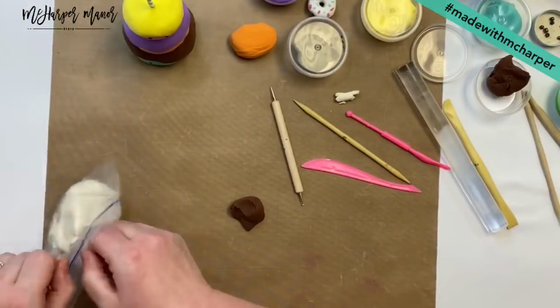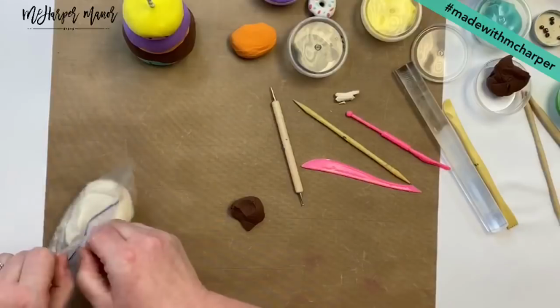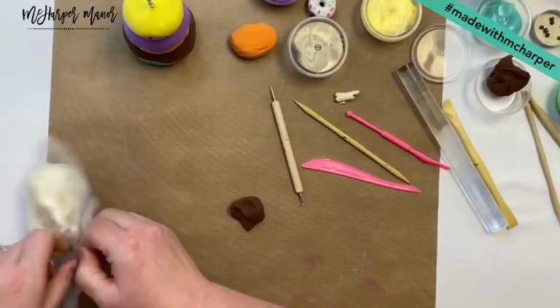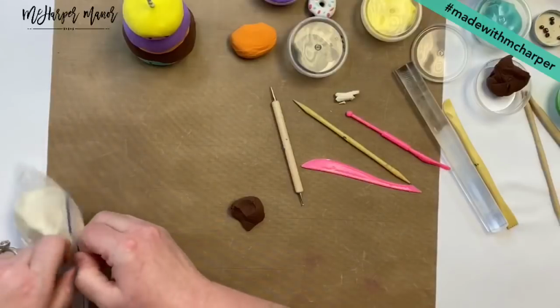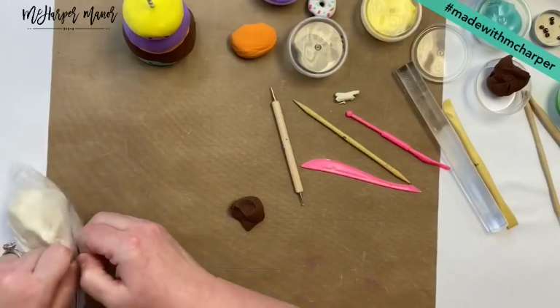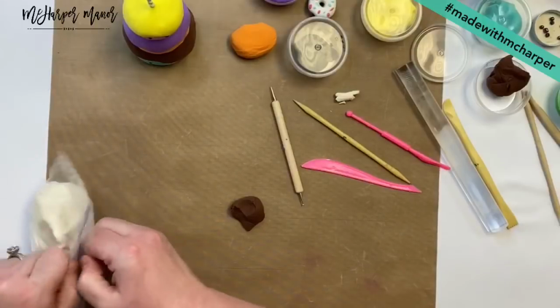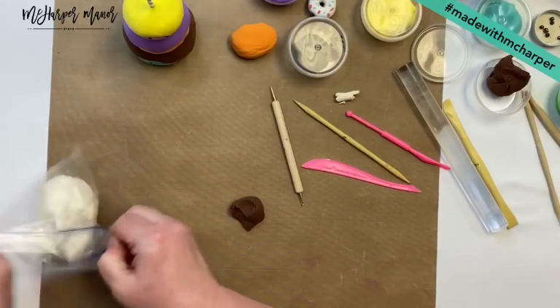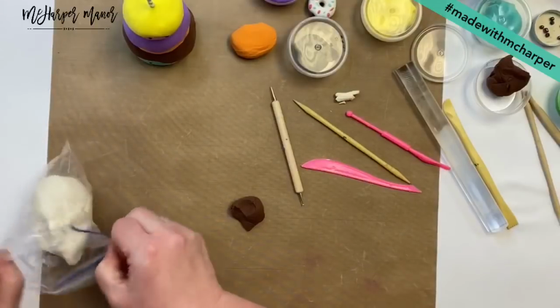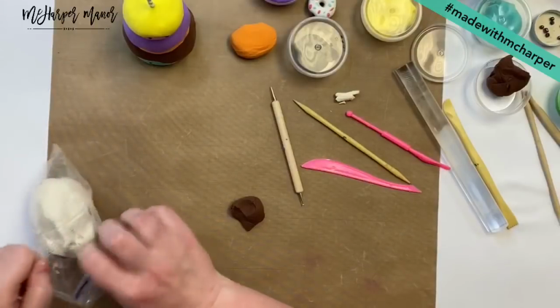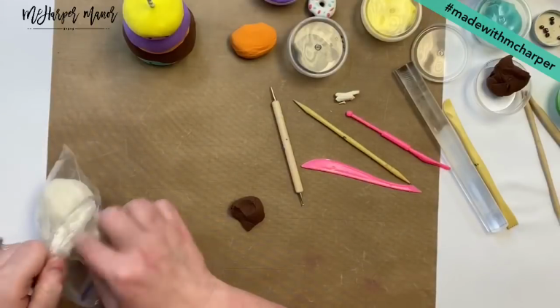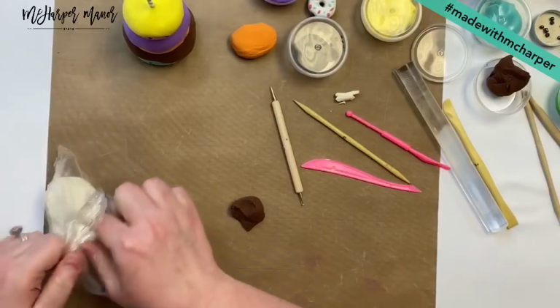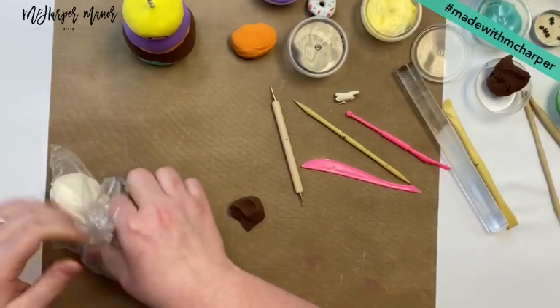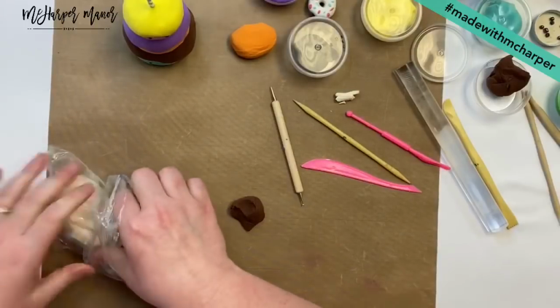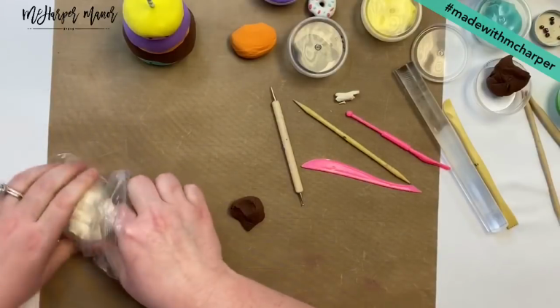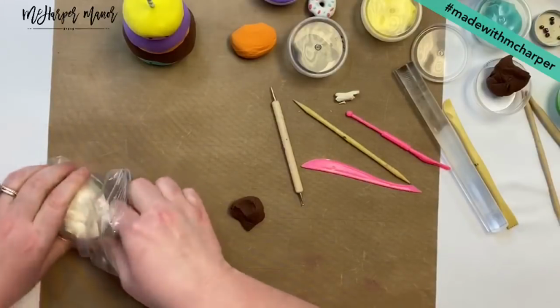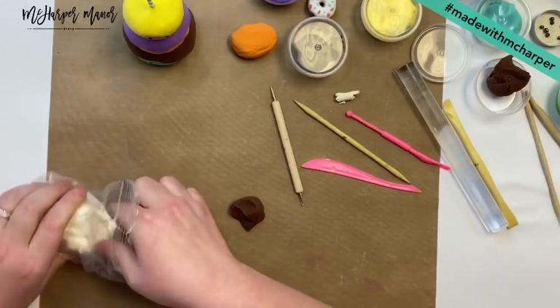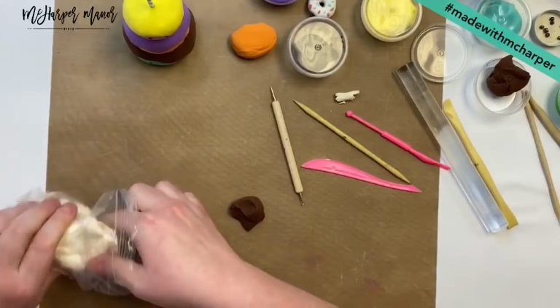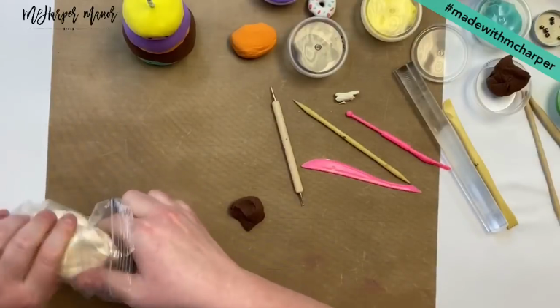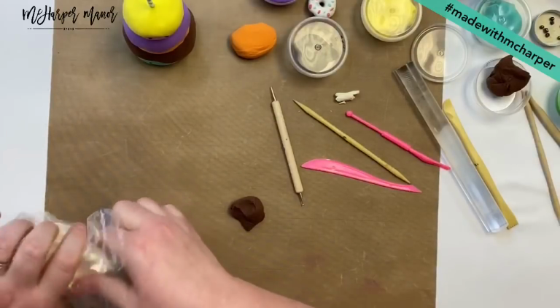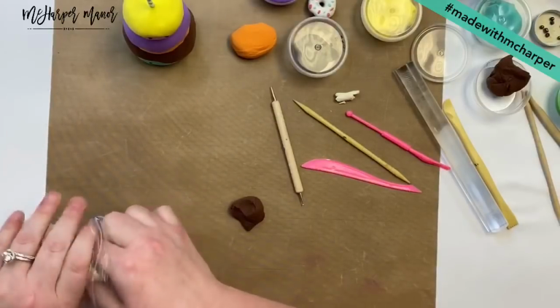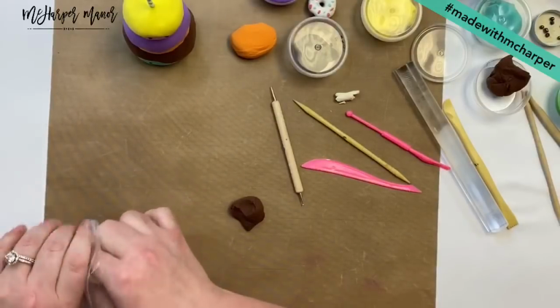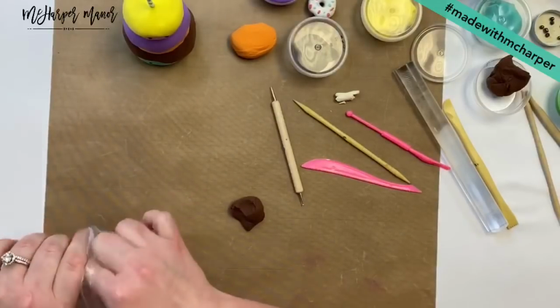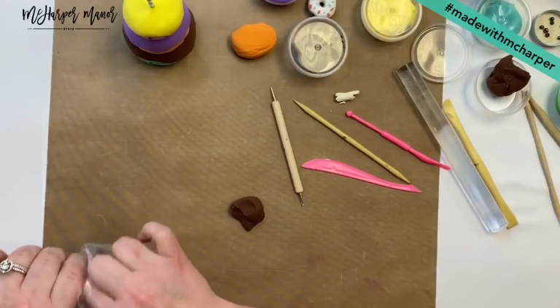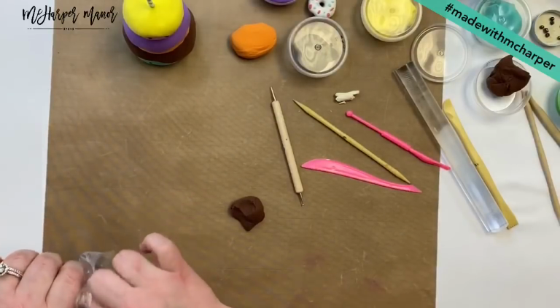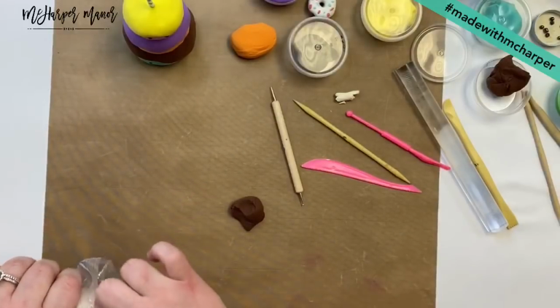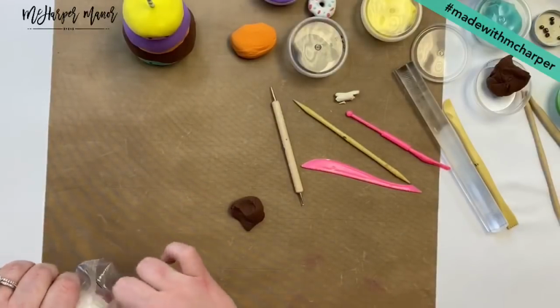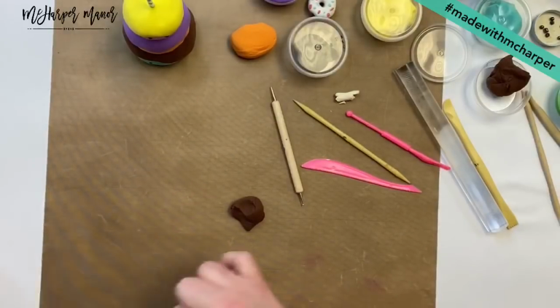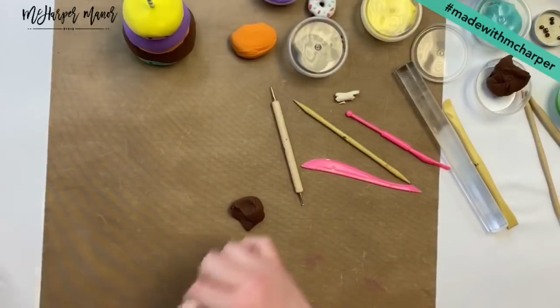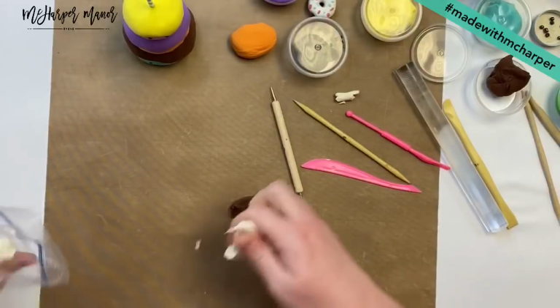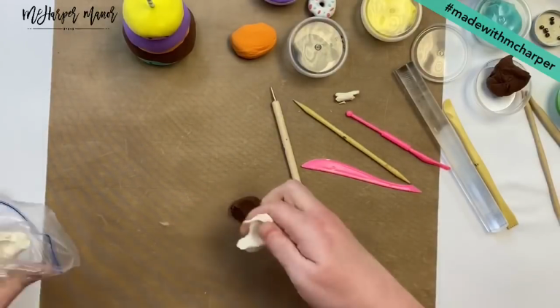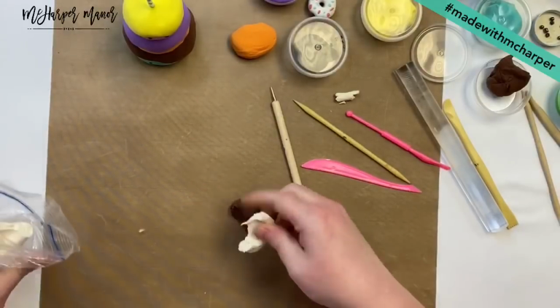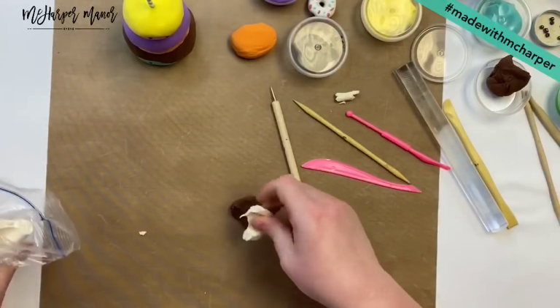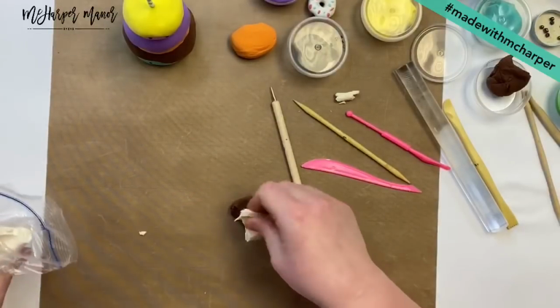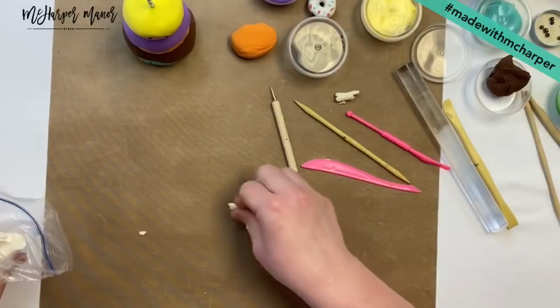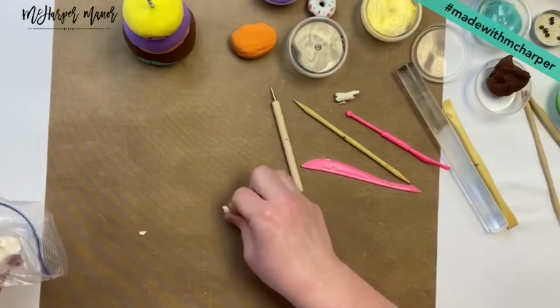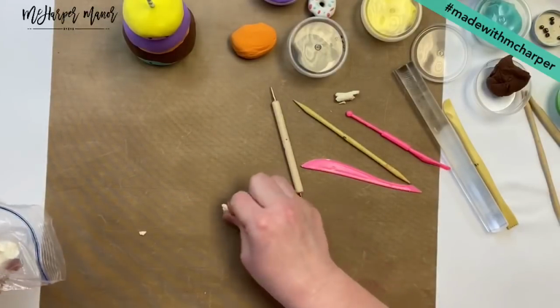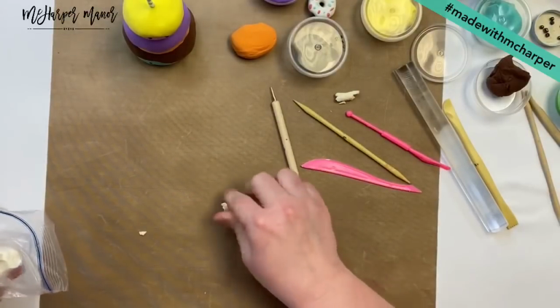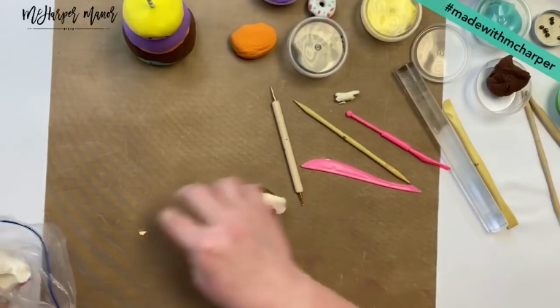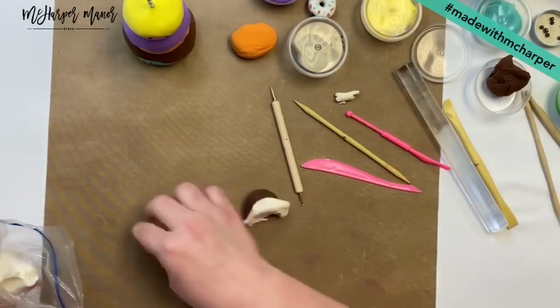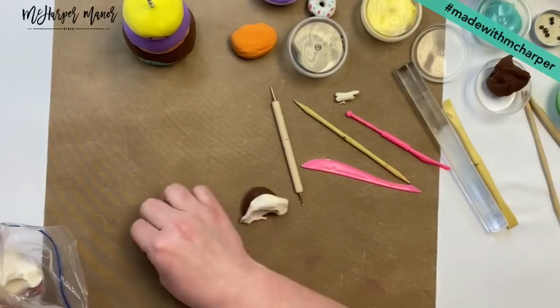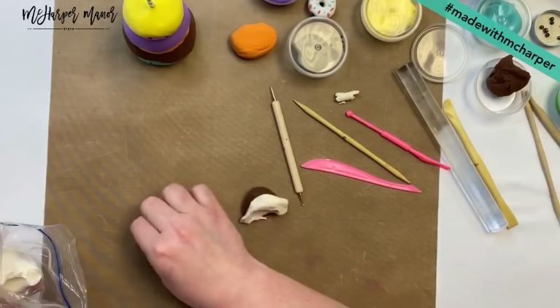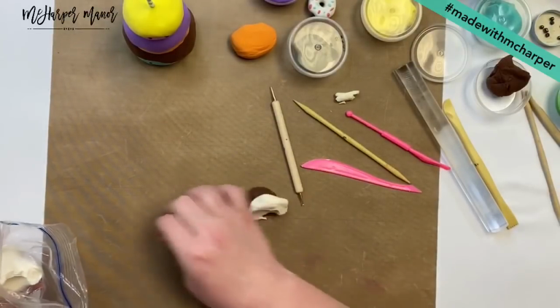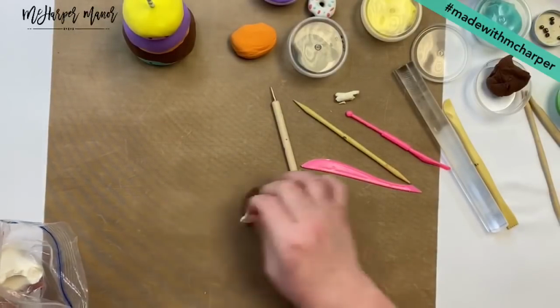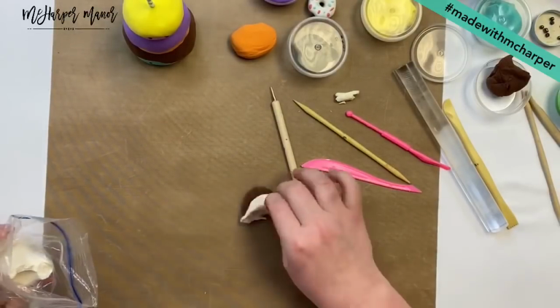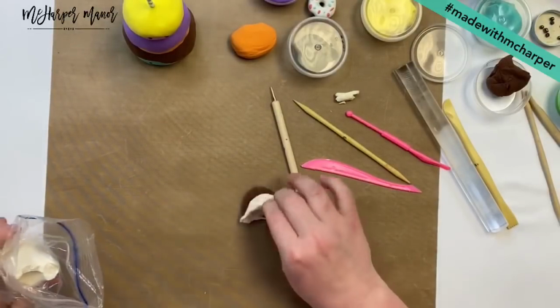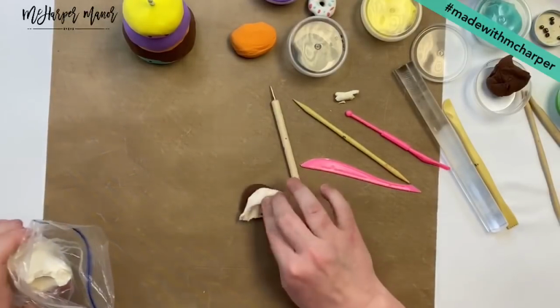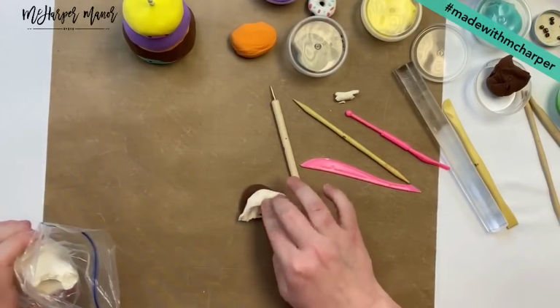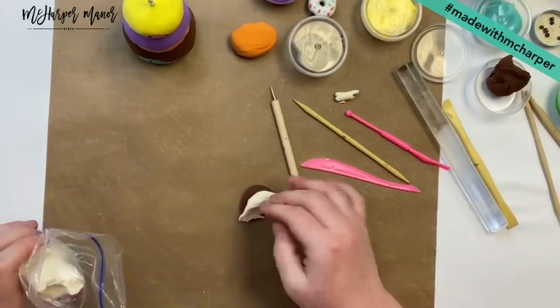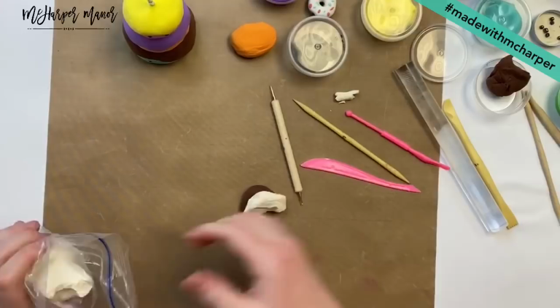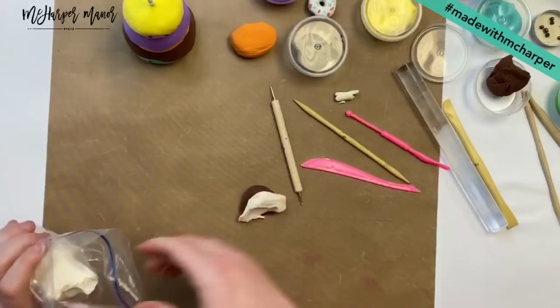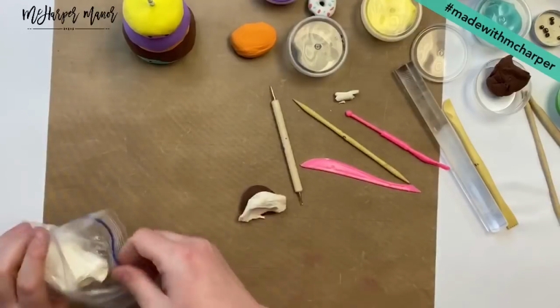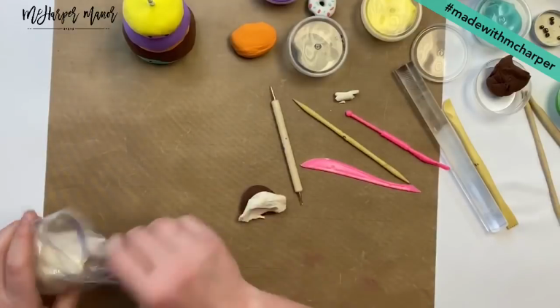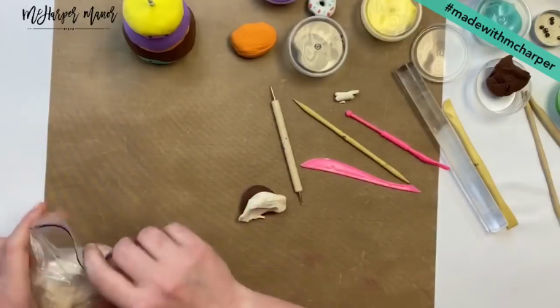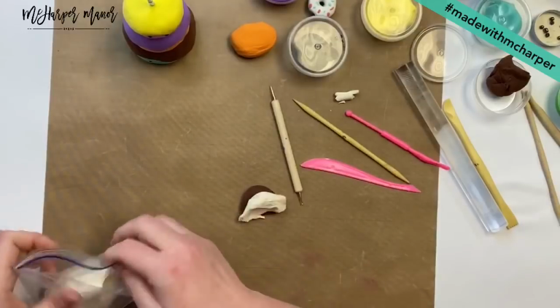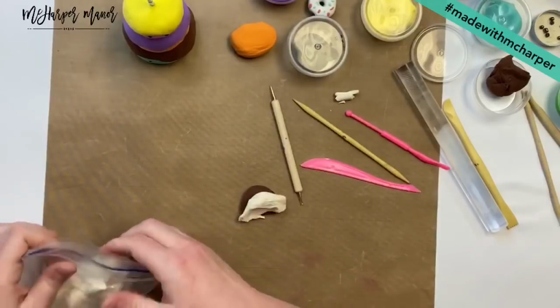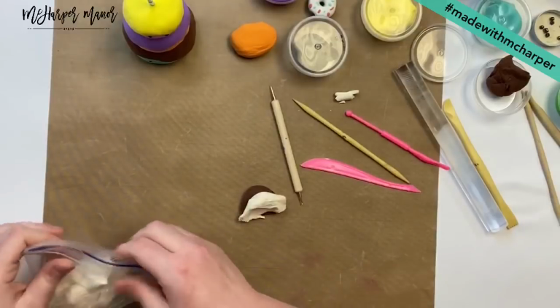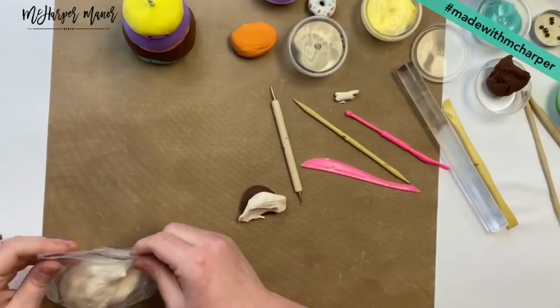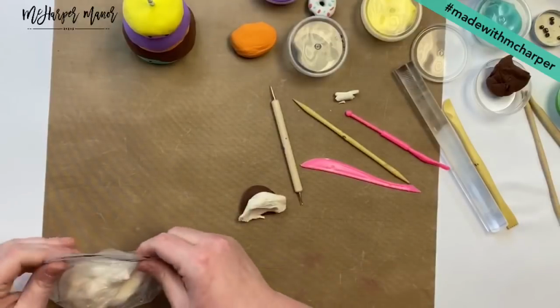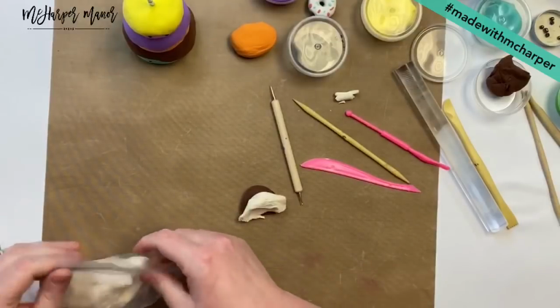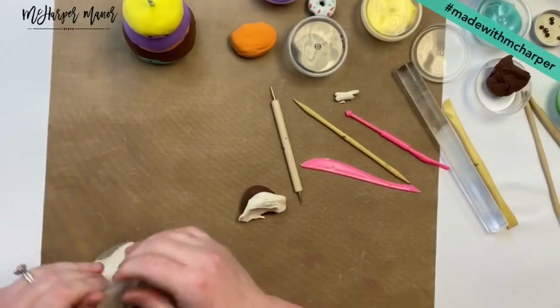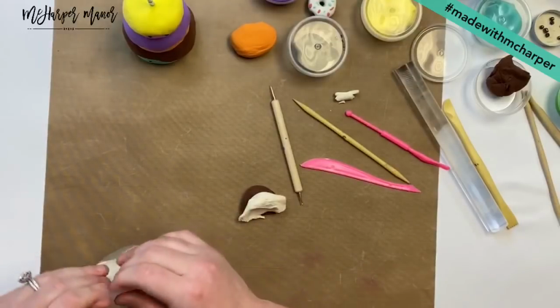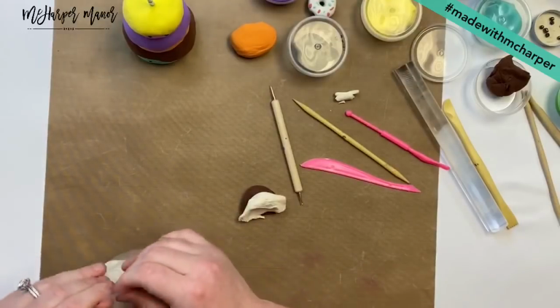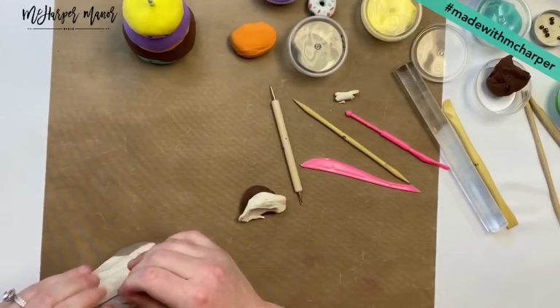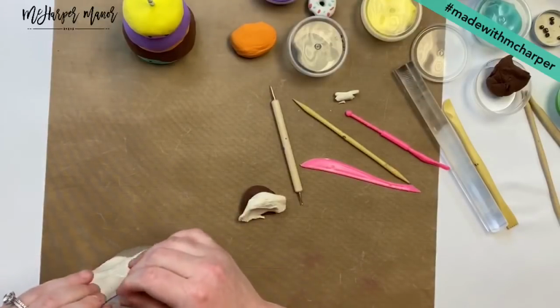On your cake you can always take little sprinkles and put them on top of your cake. I'm going to show you guys how to do sprinkles with this donut.